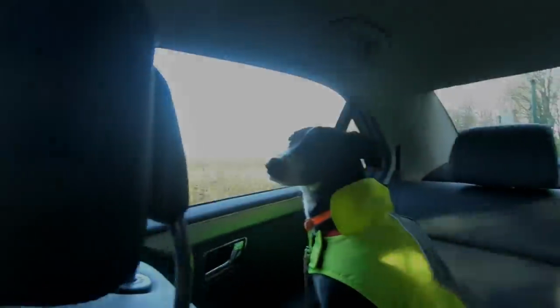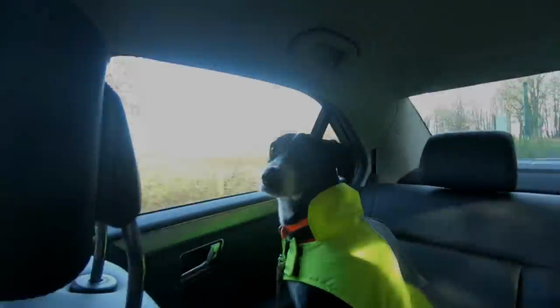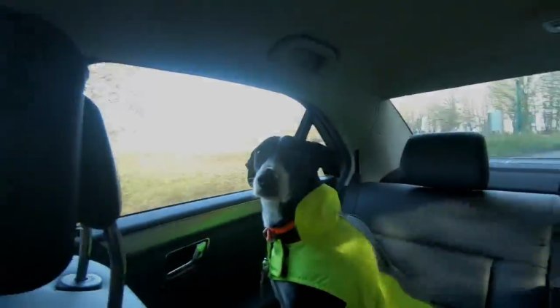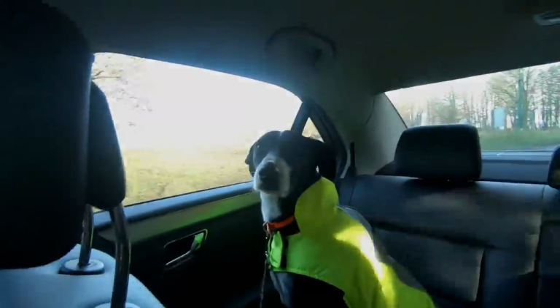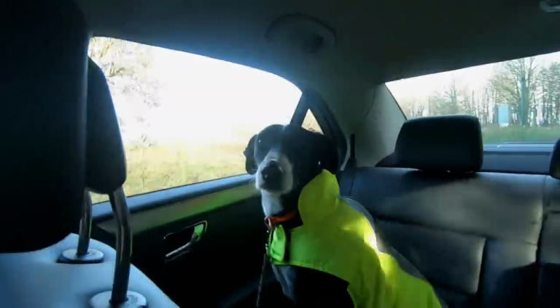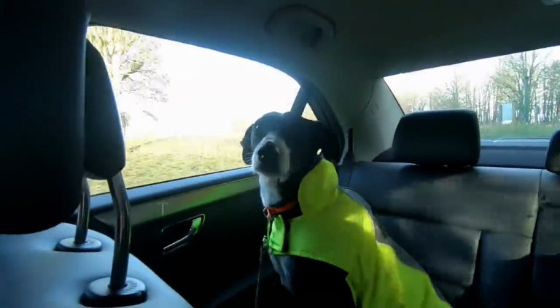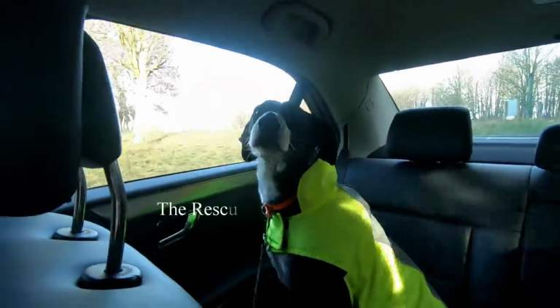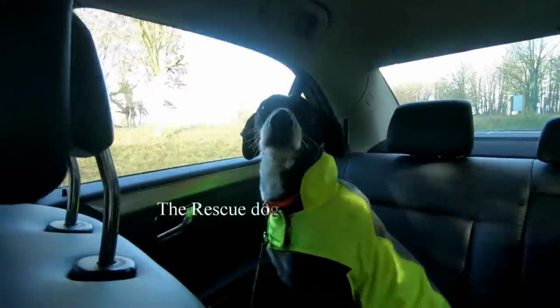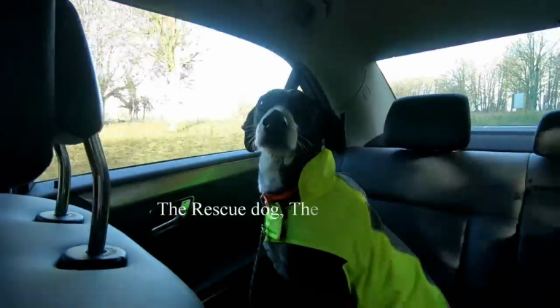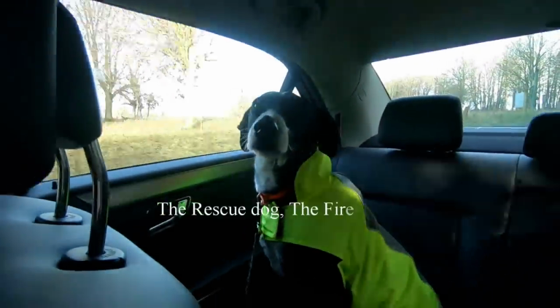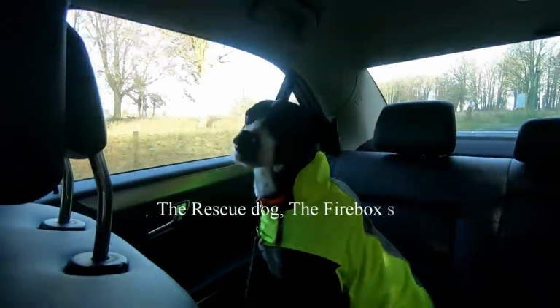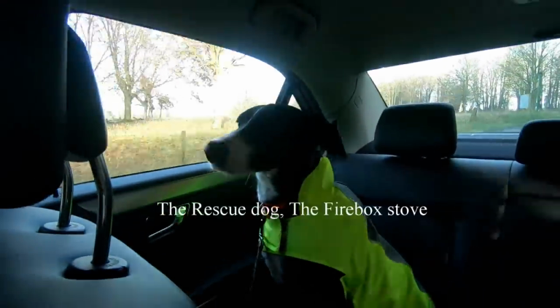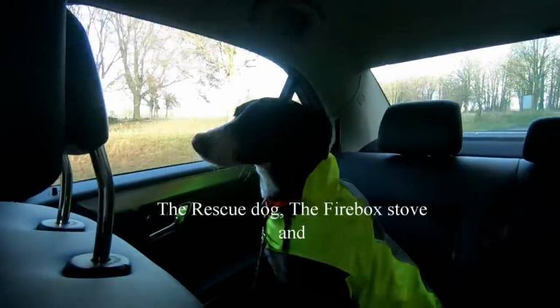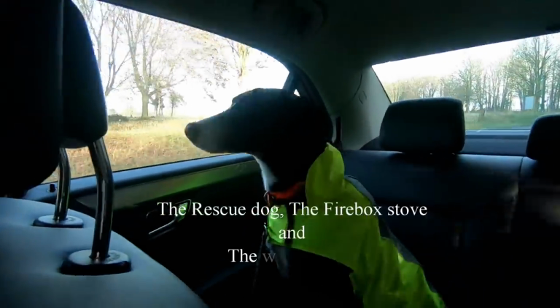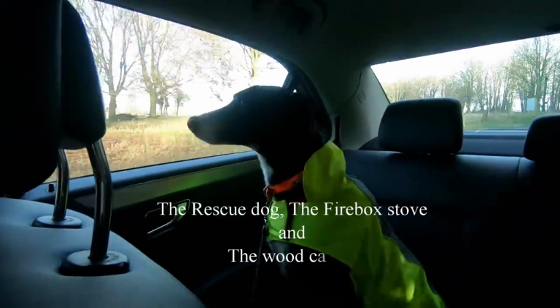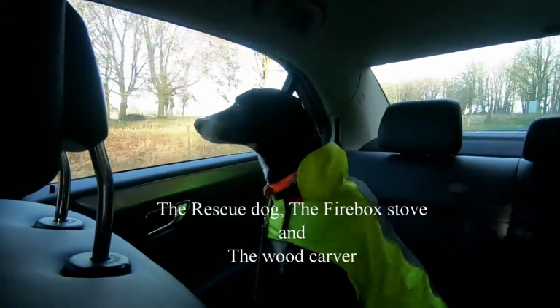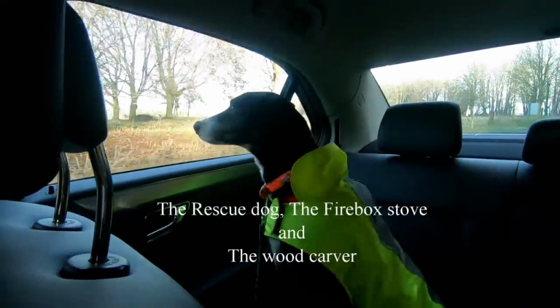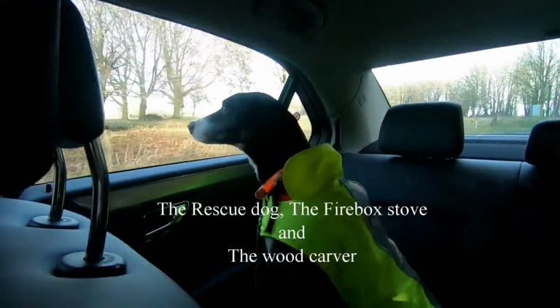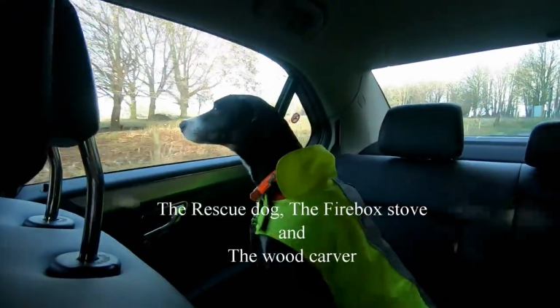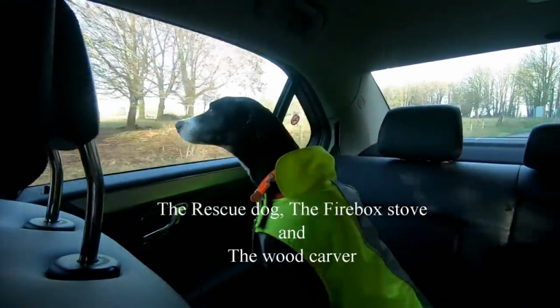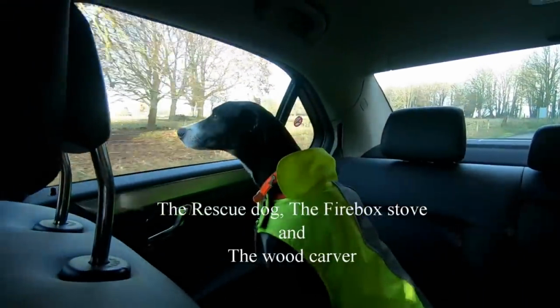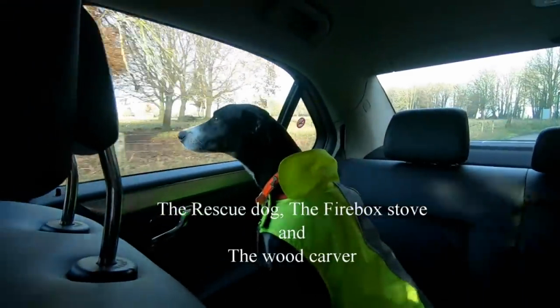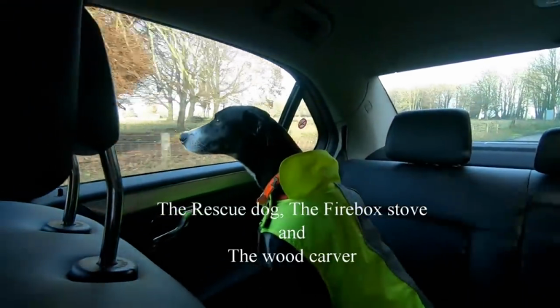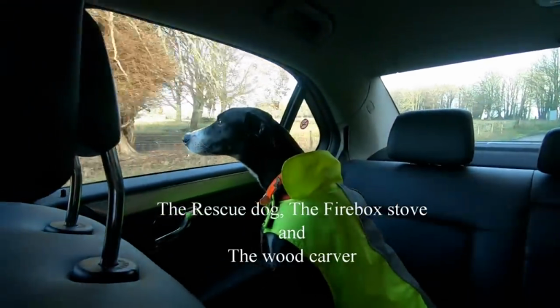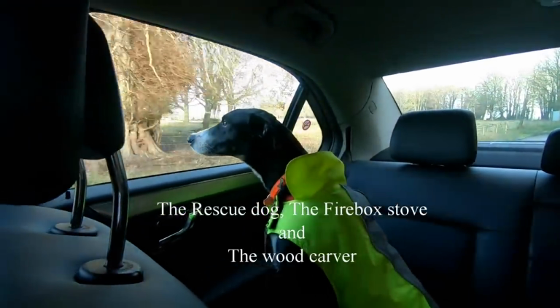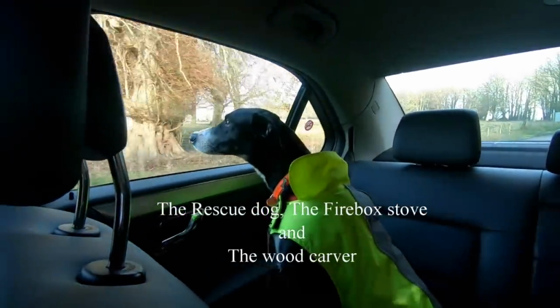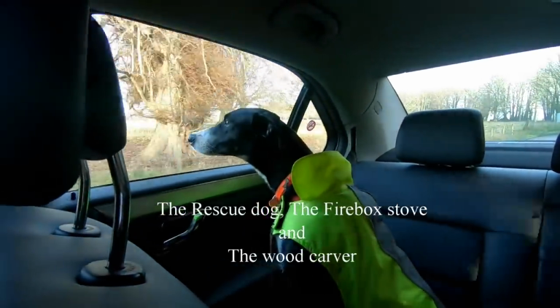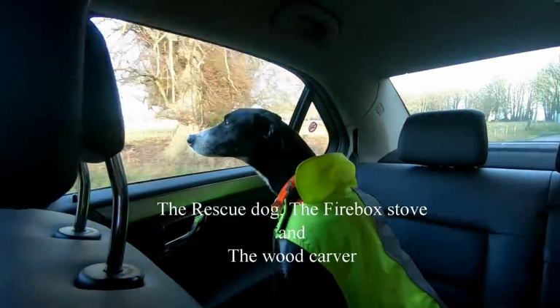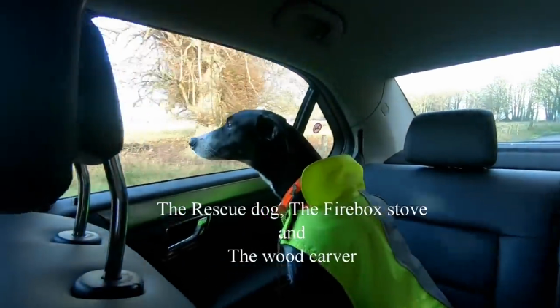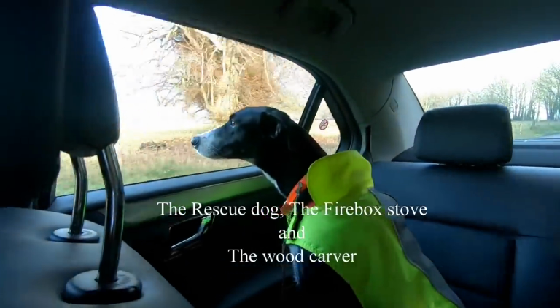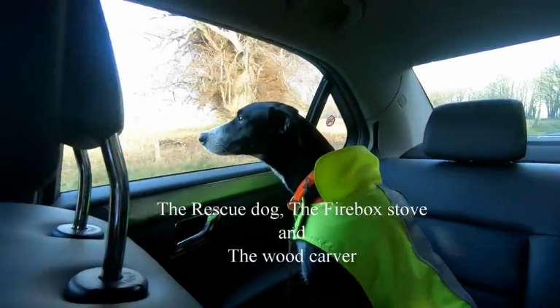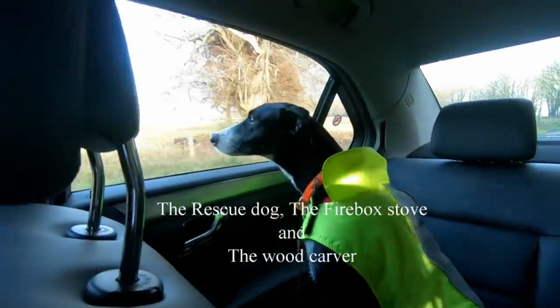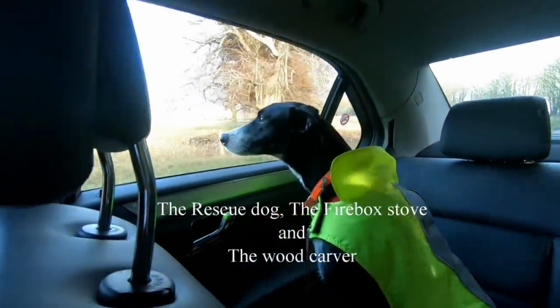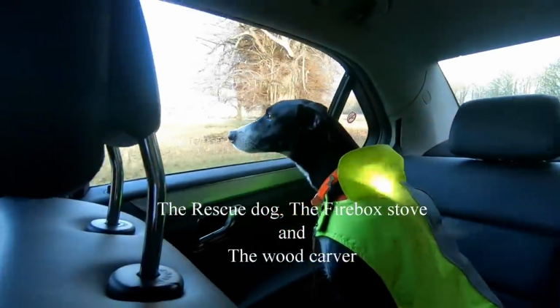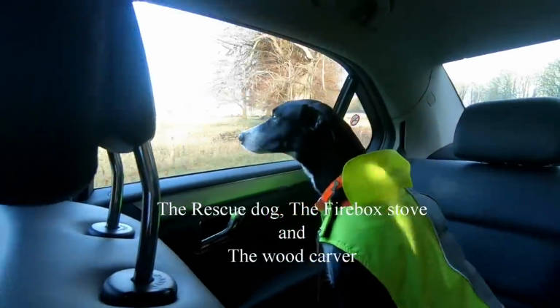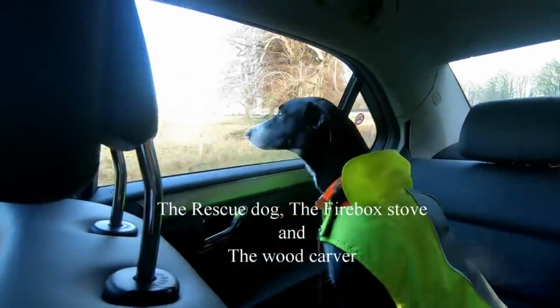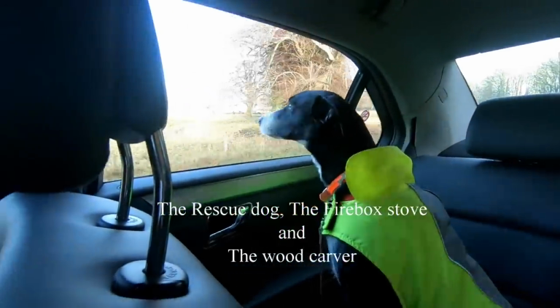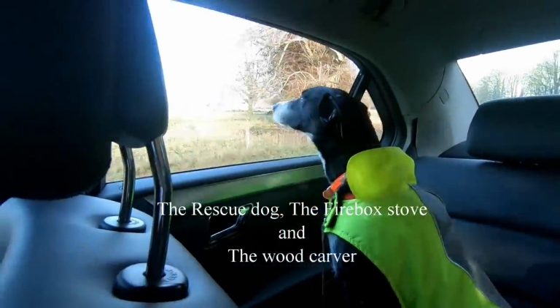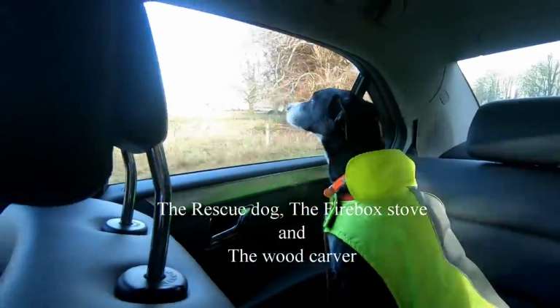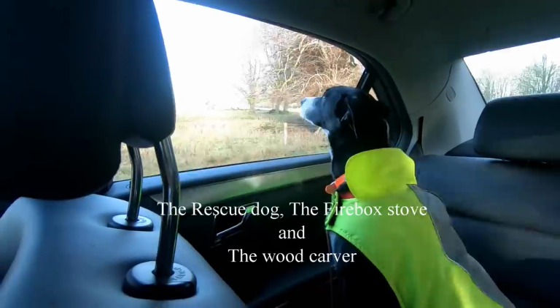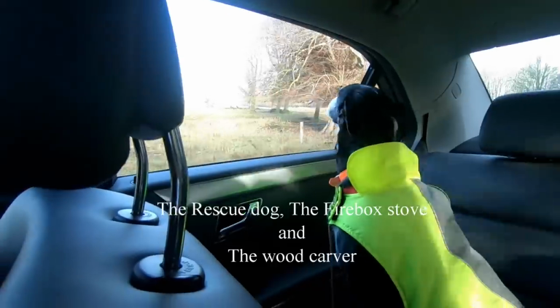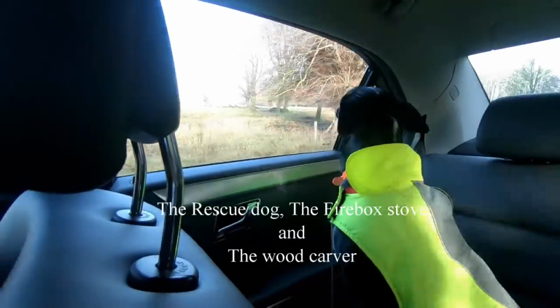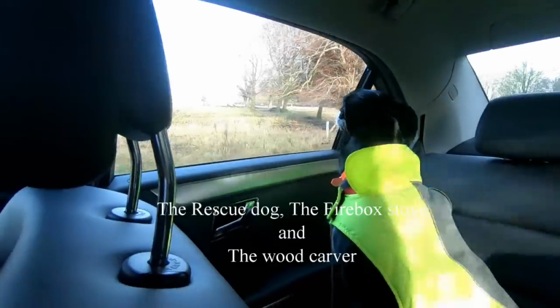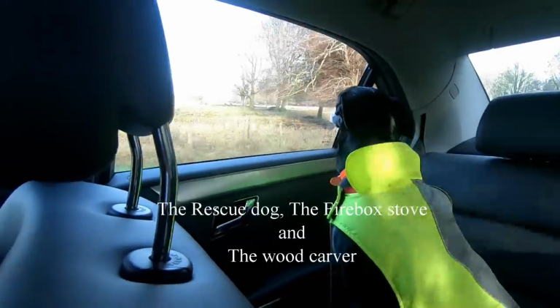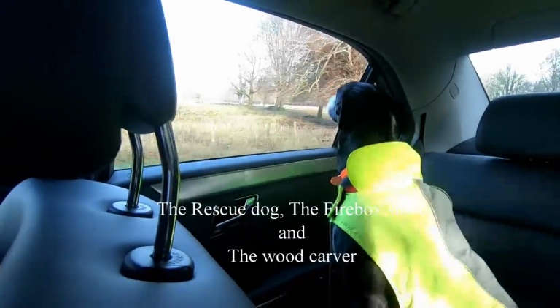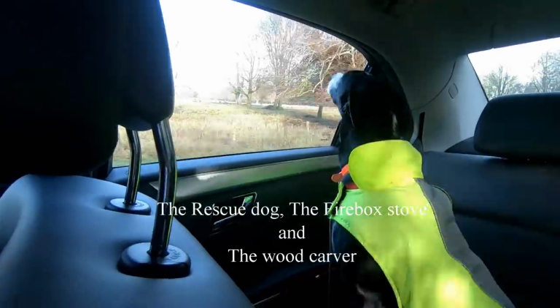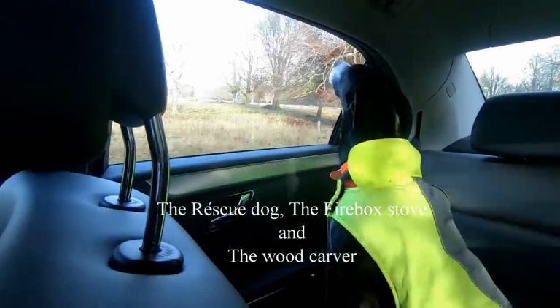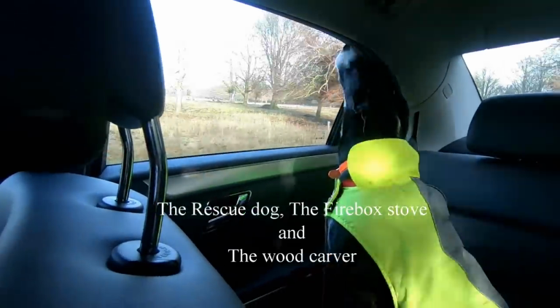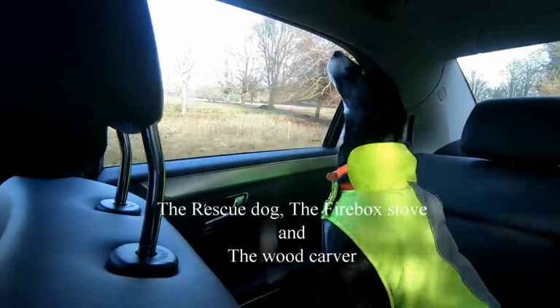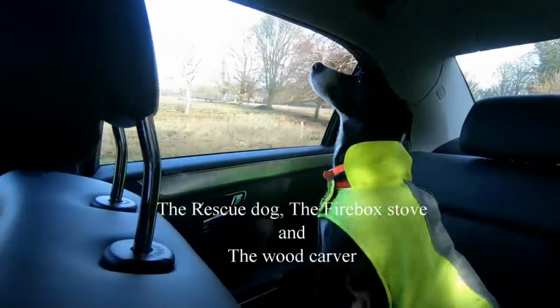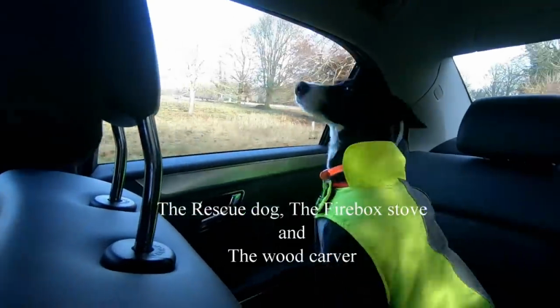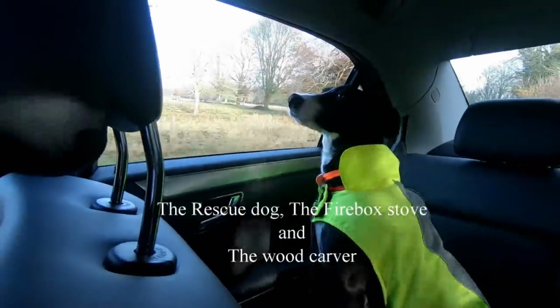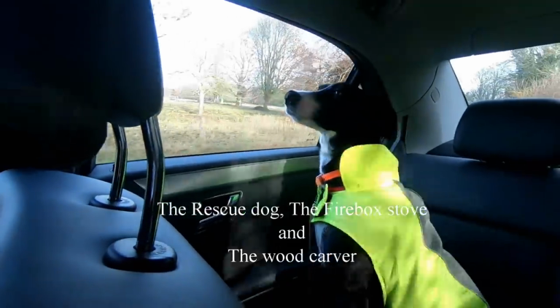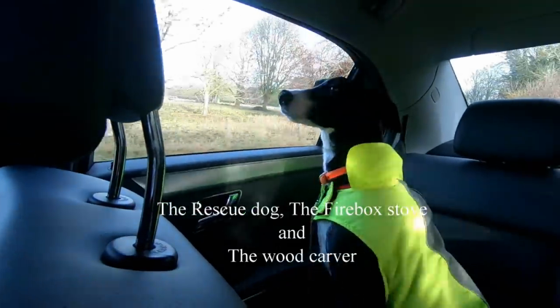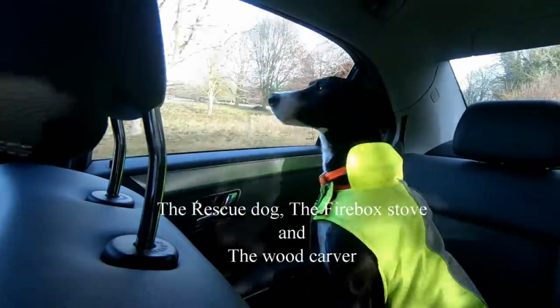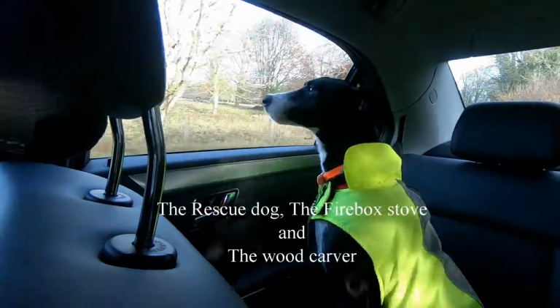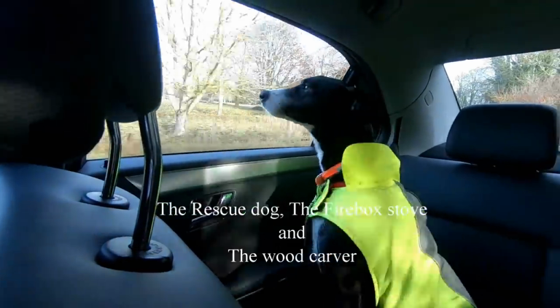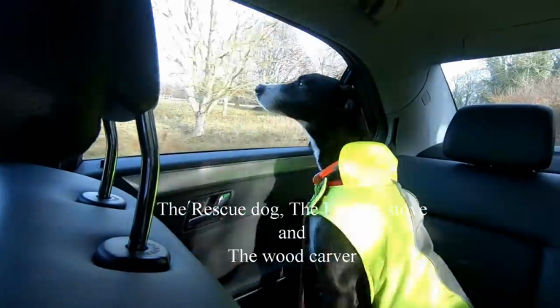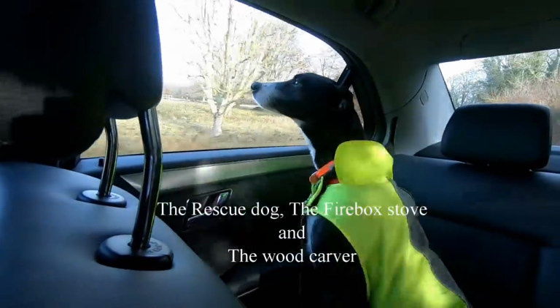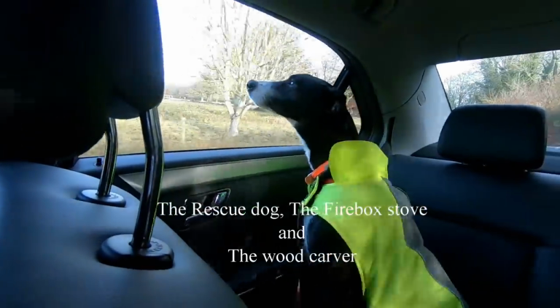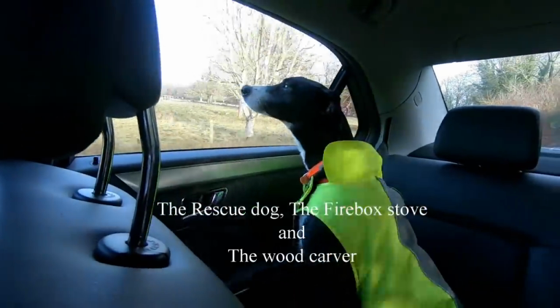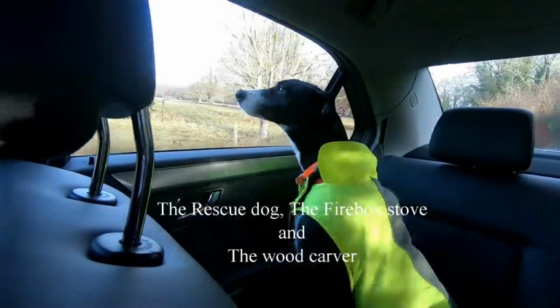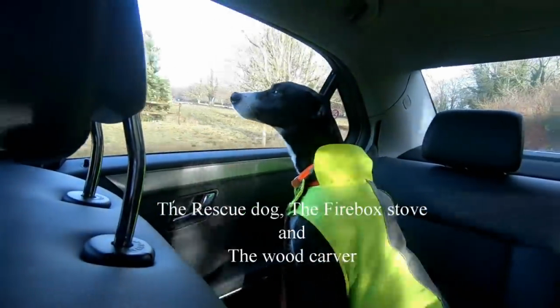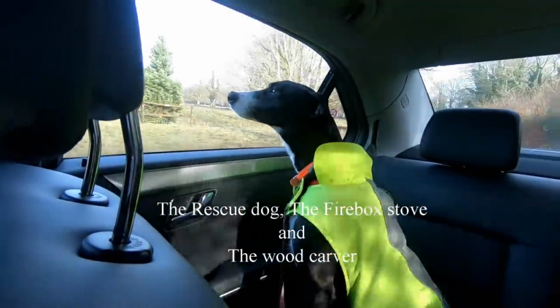Hello, good girl. Are you going for a walkie? Are you going for a walkie? She's excited.